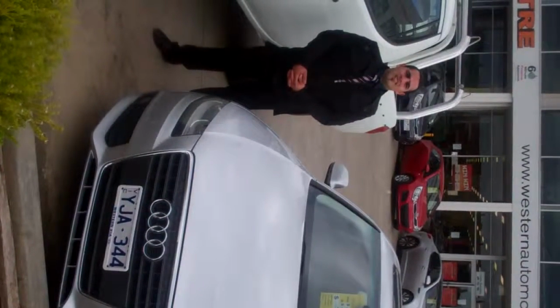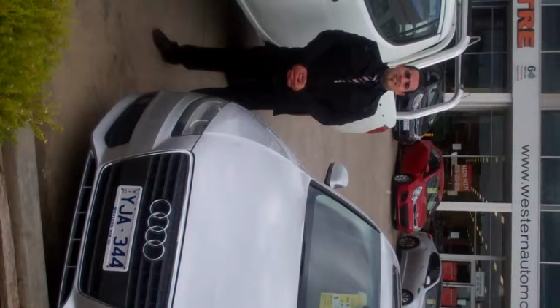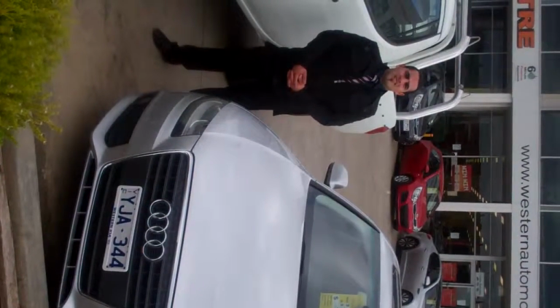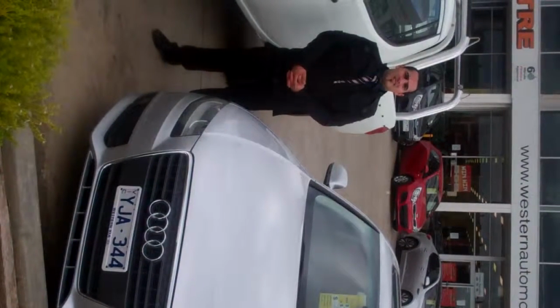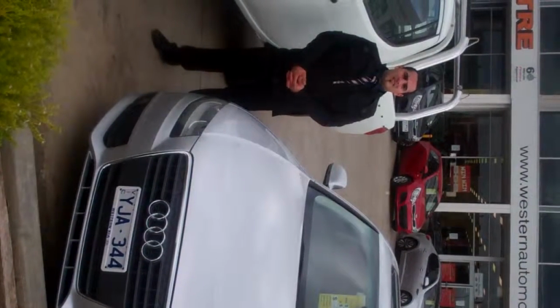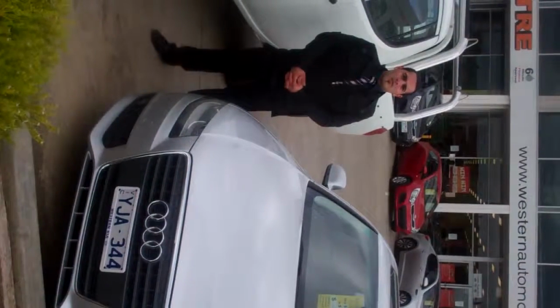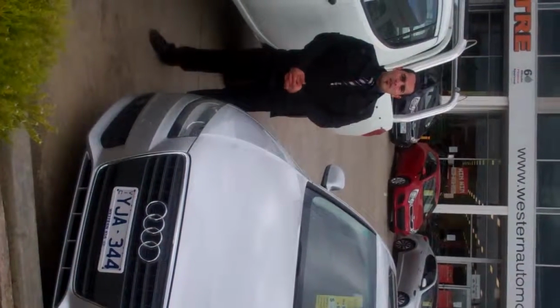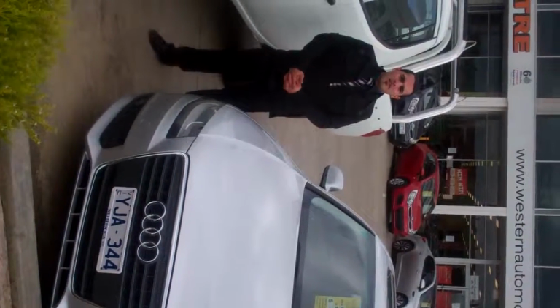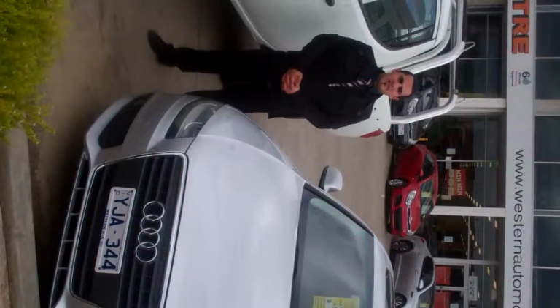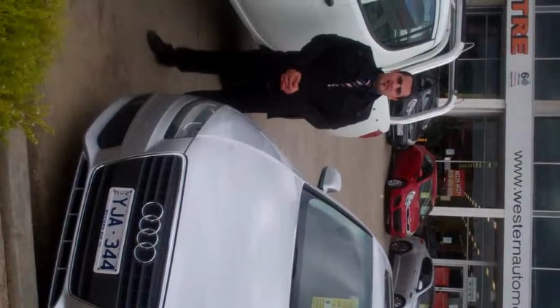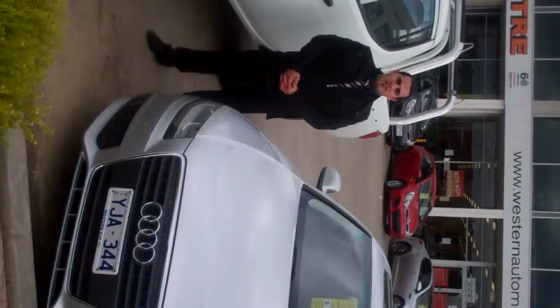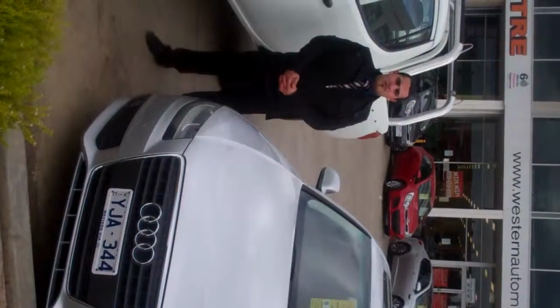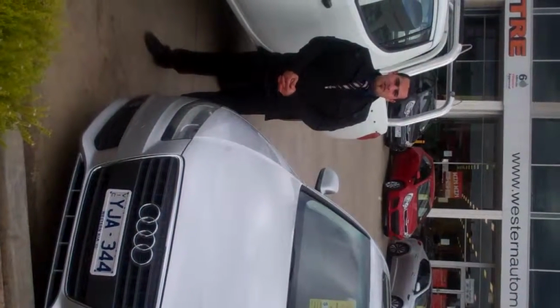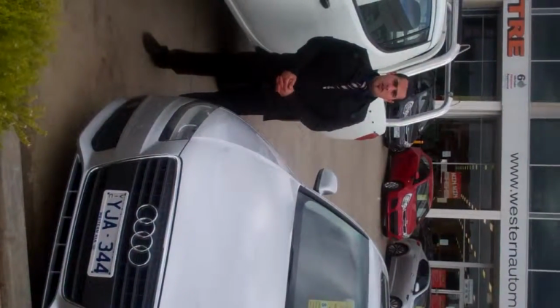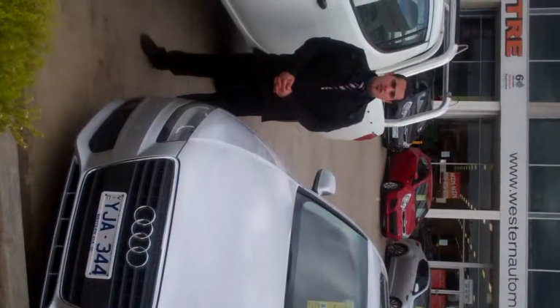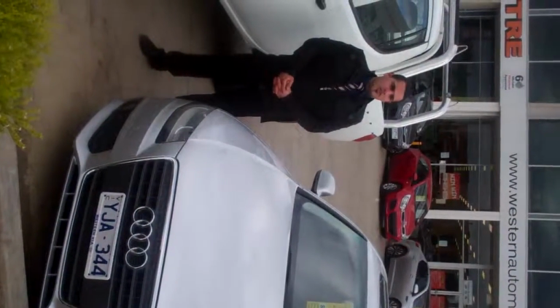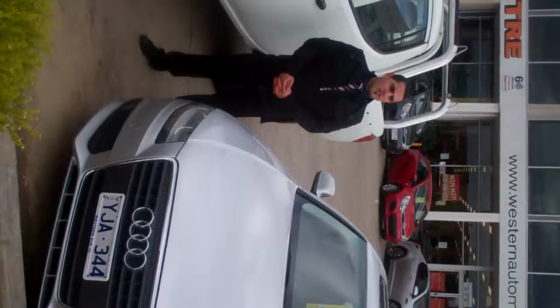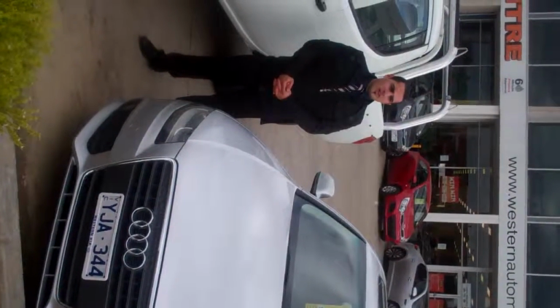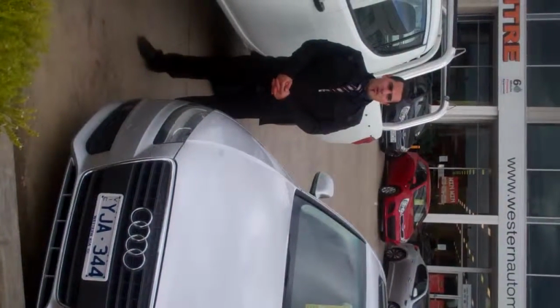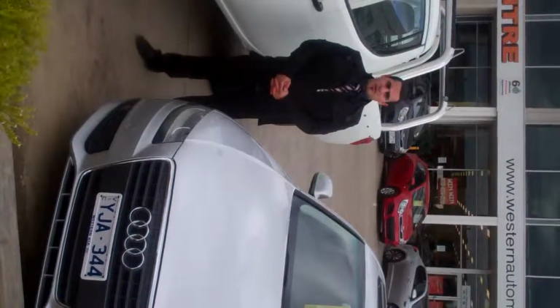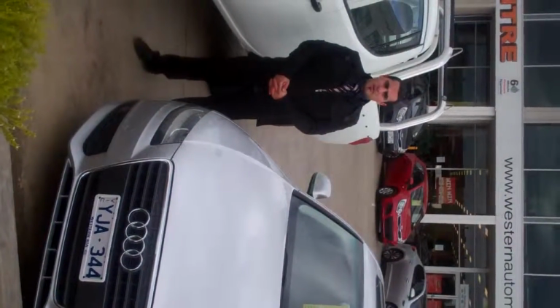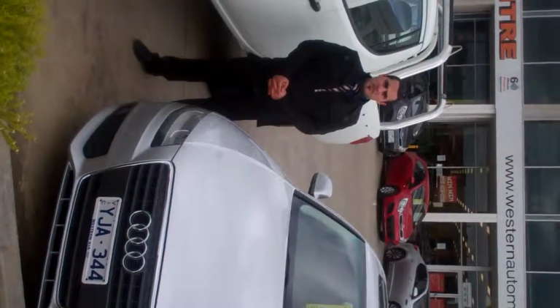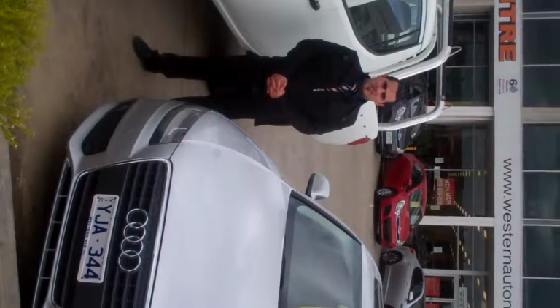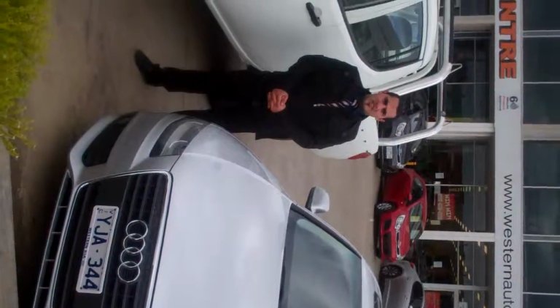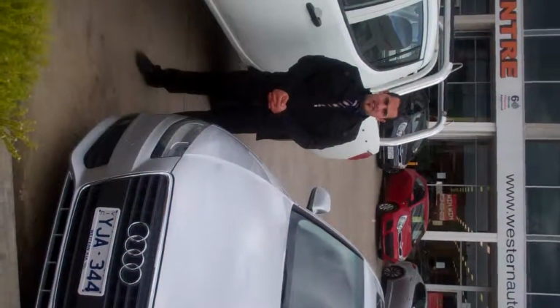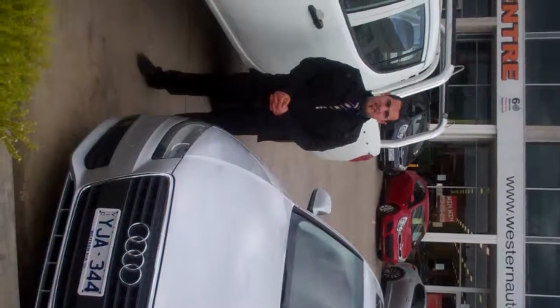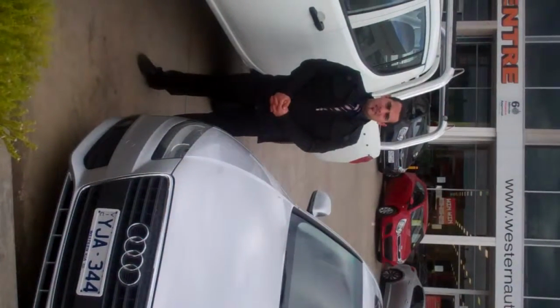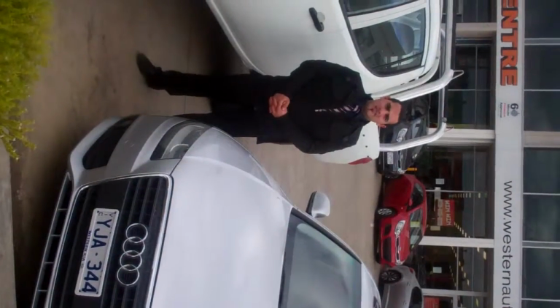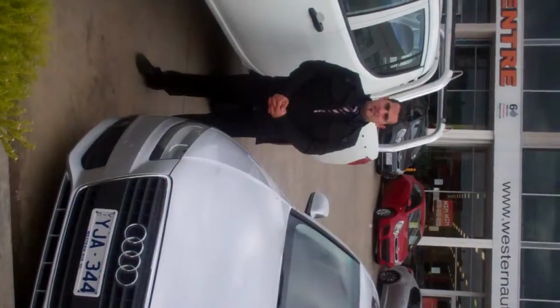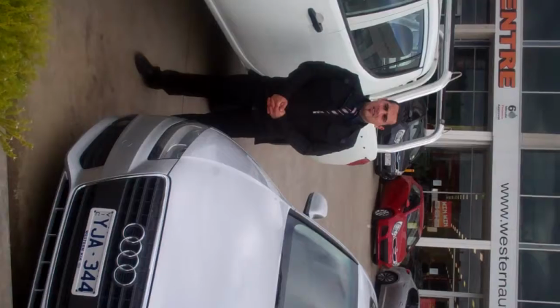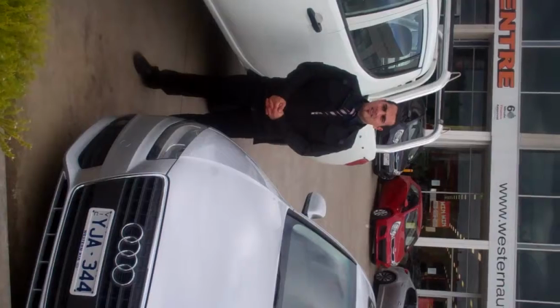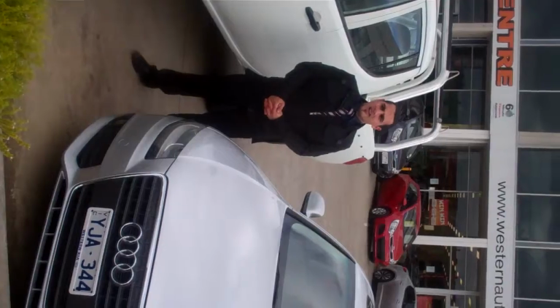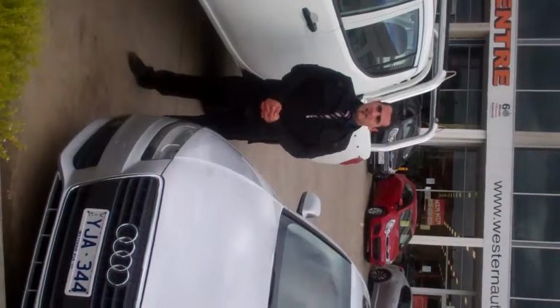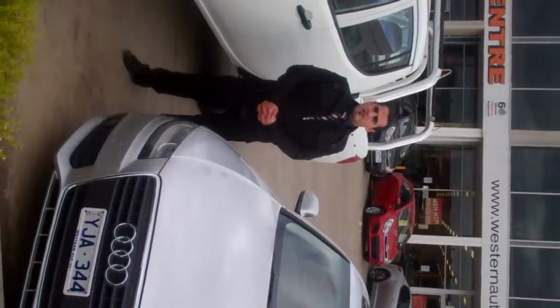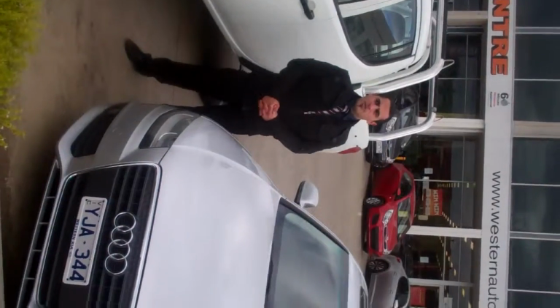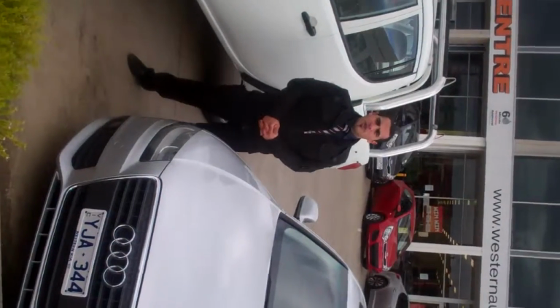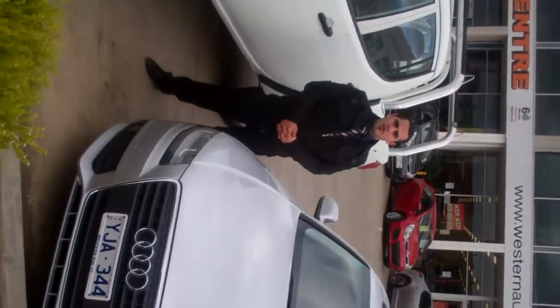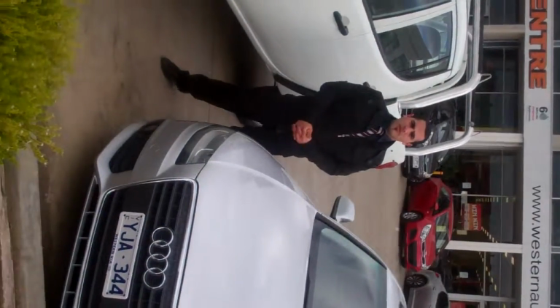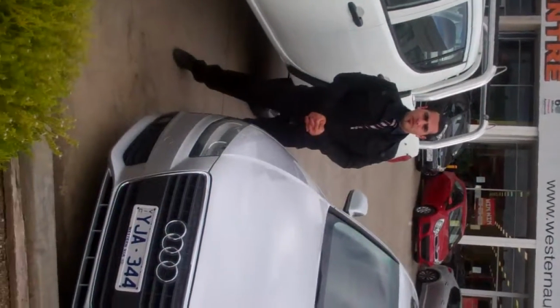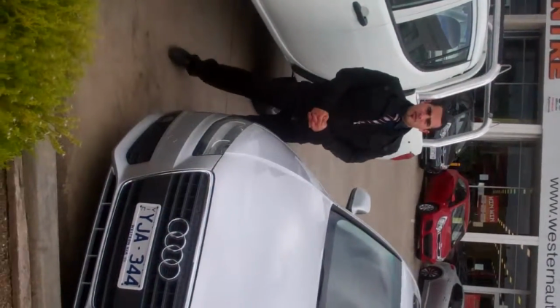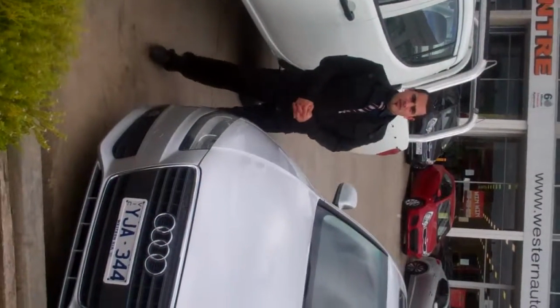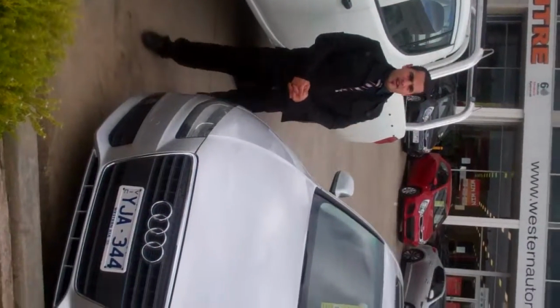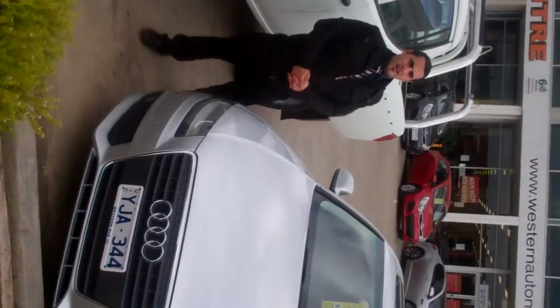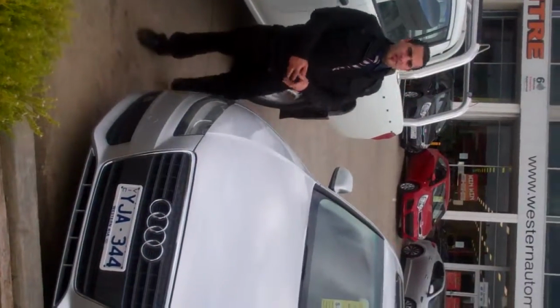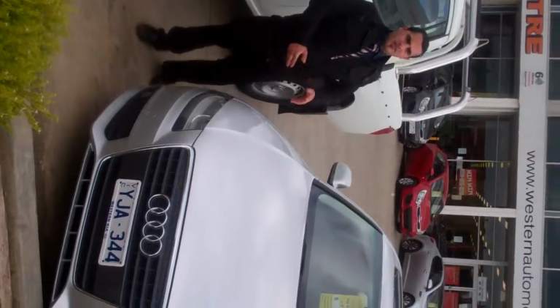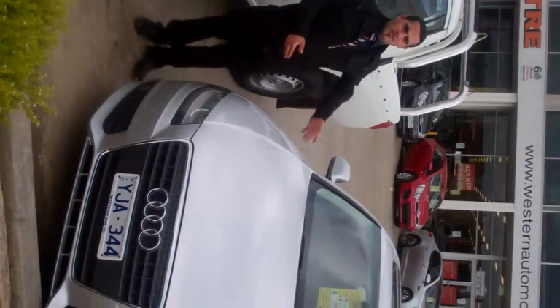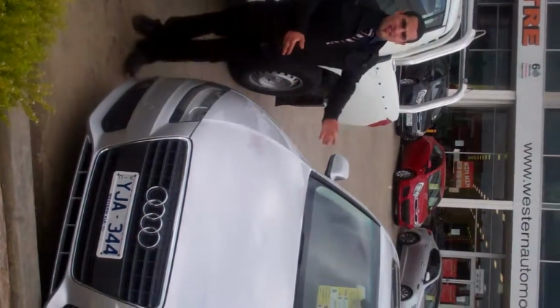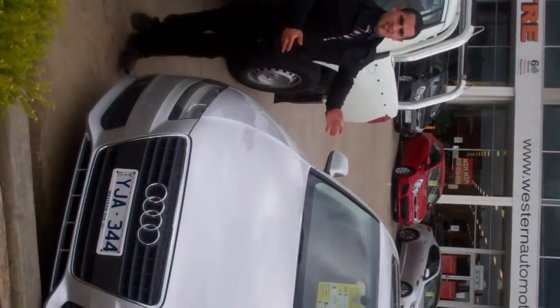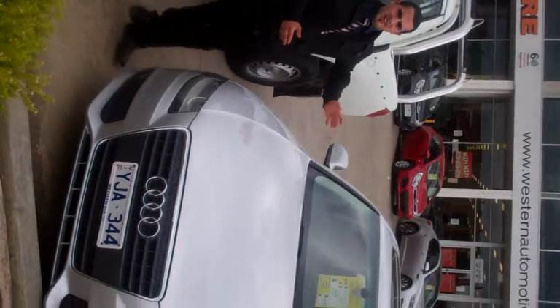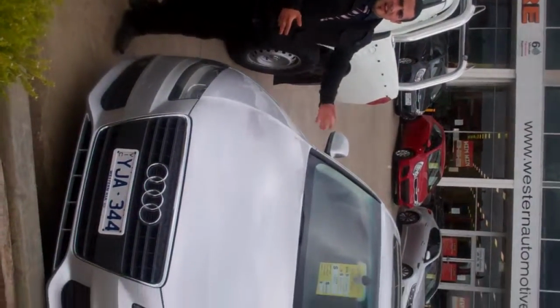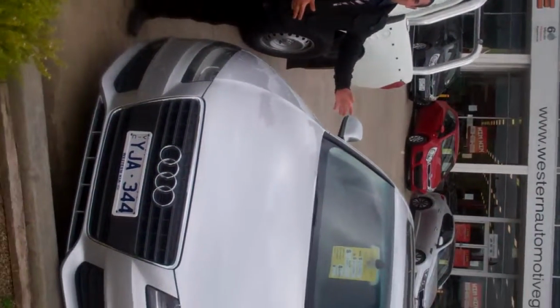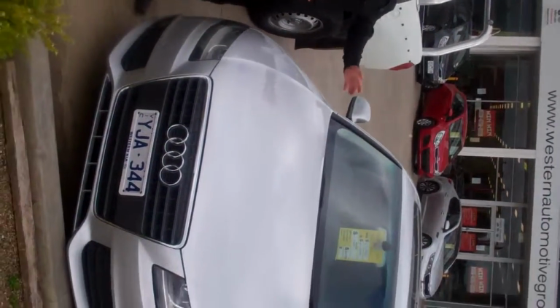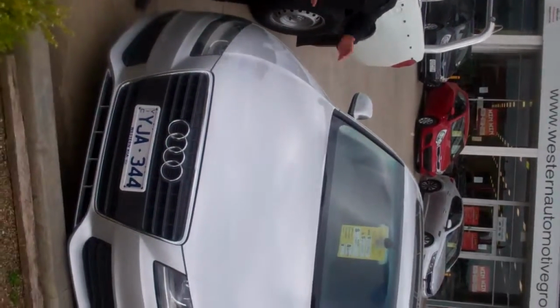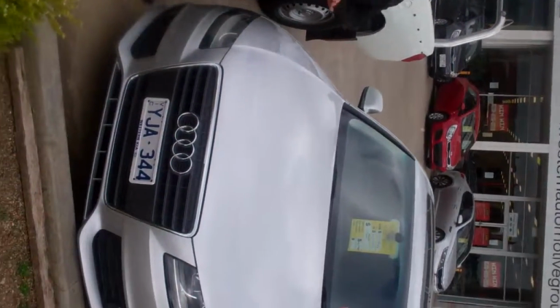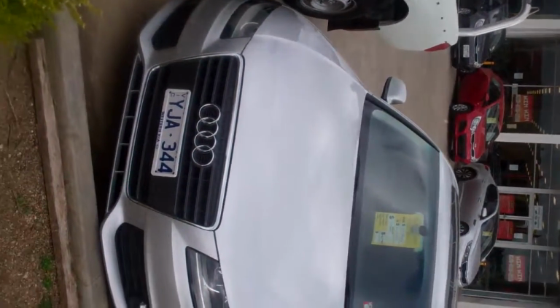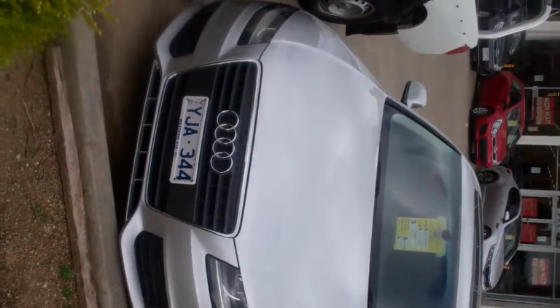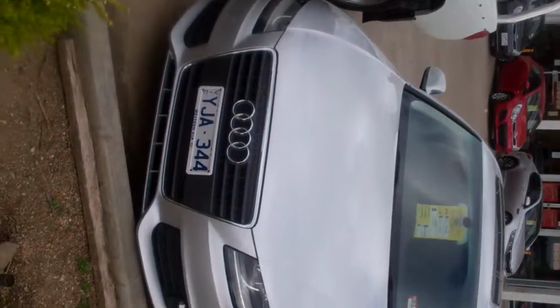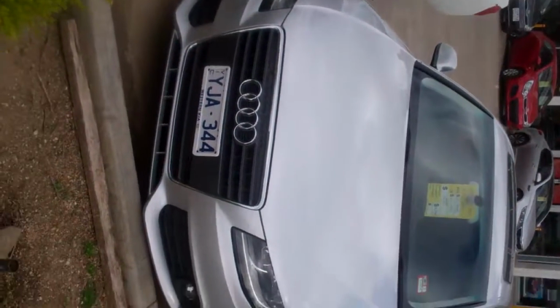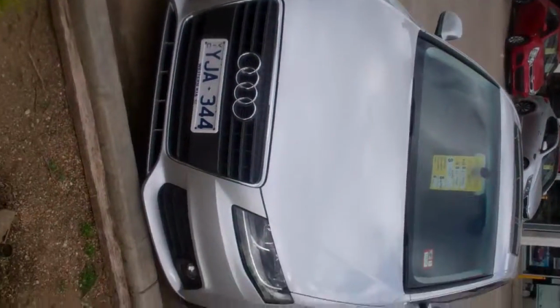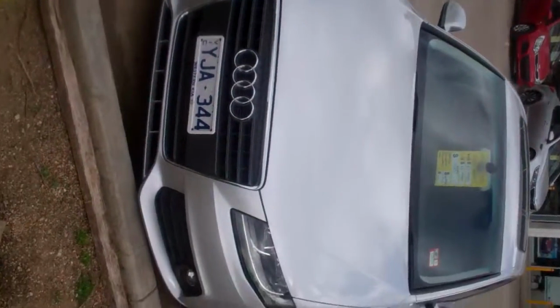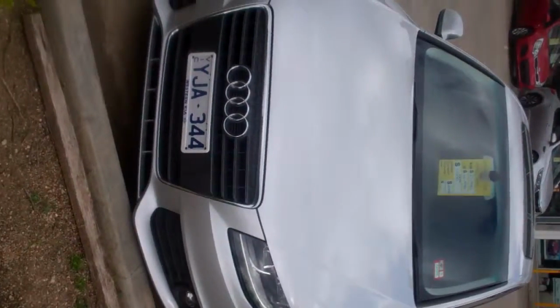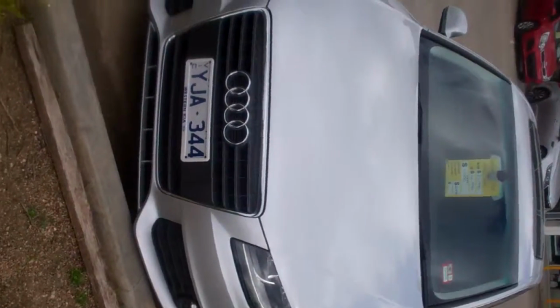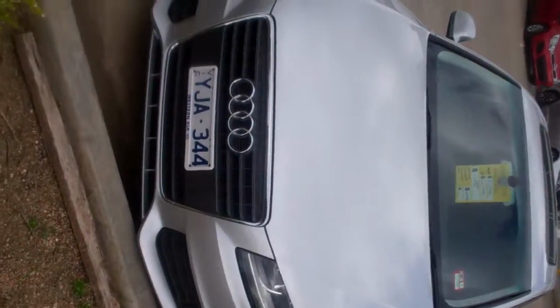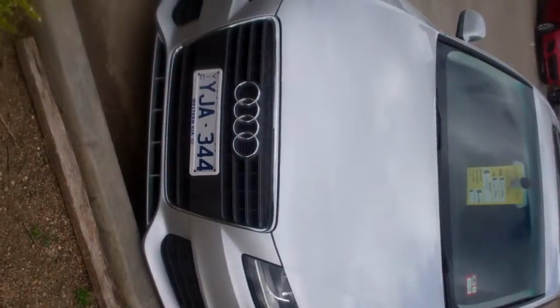Good morning, I'm Josh and welcome to Western Kia. Today I'll be showing you through our 2008 Audi S4.